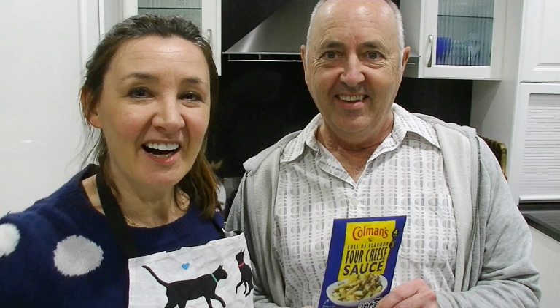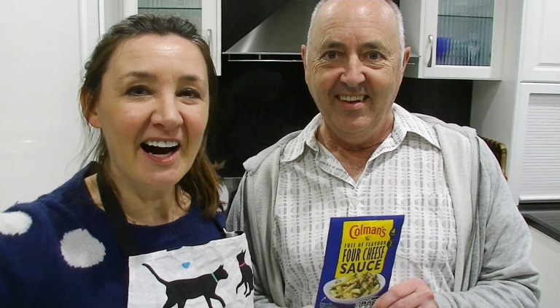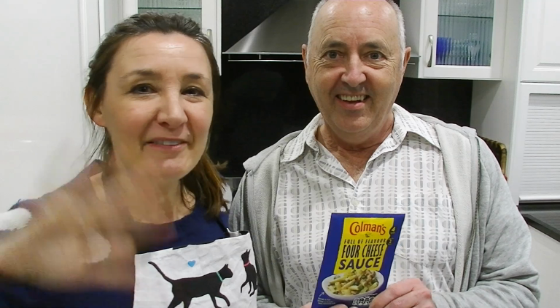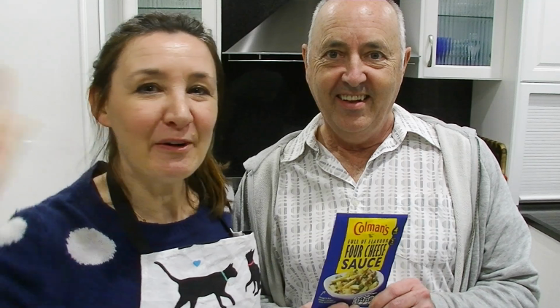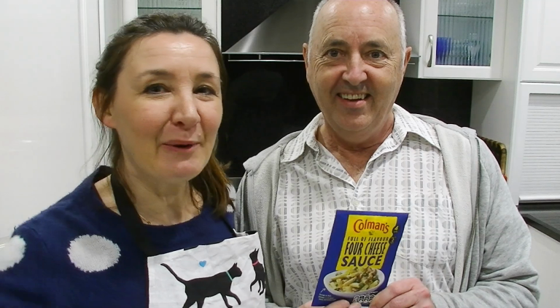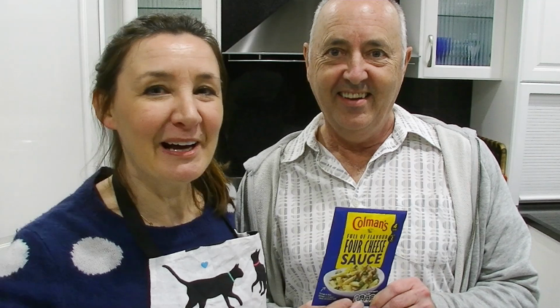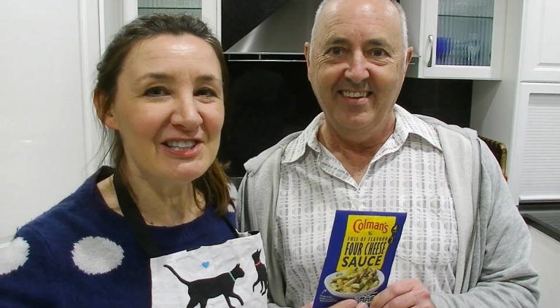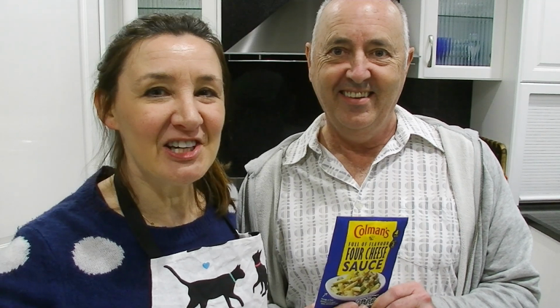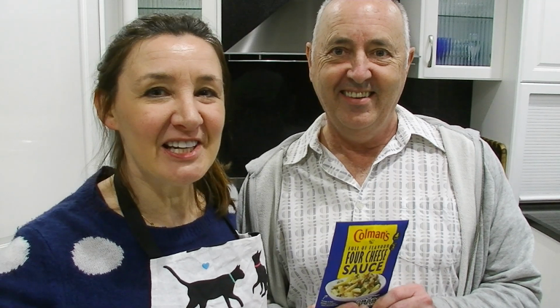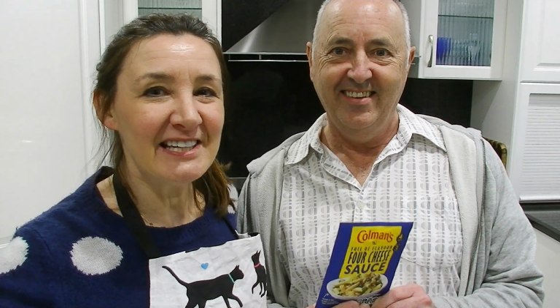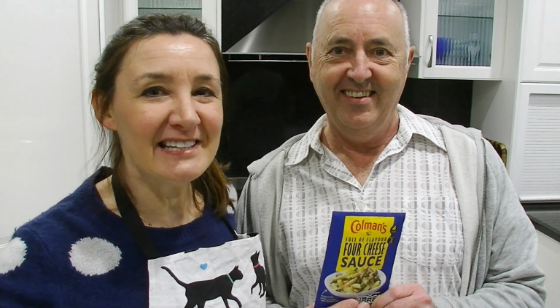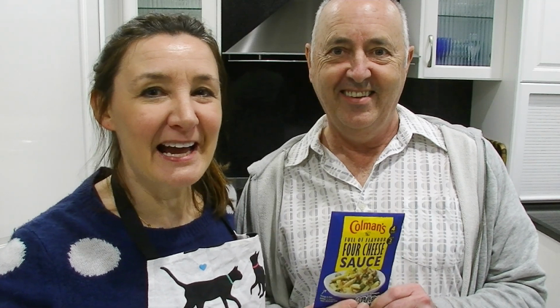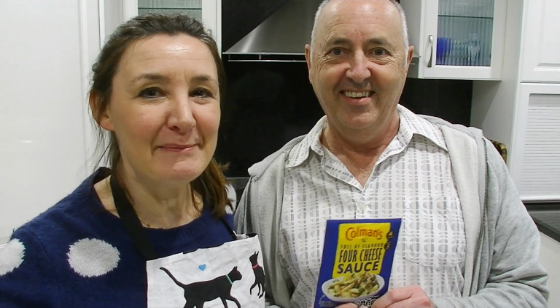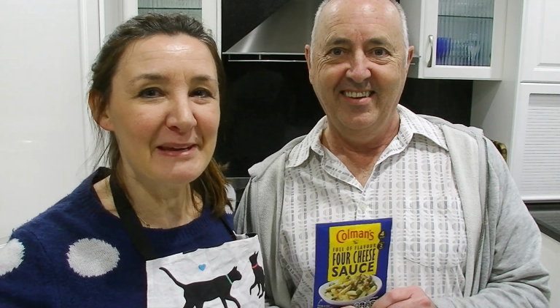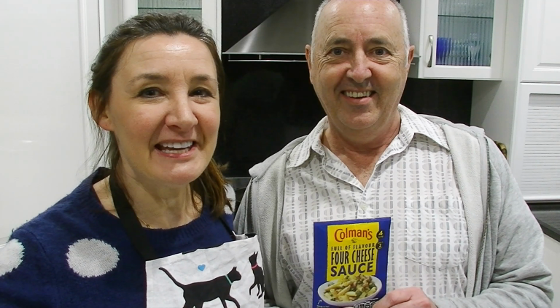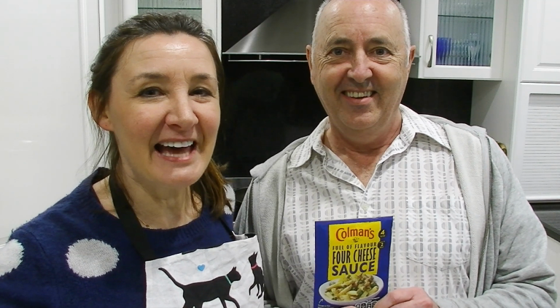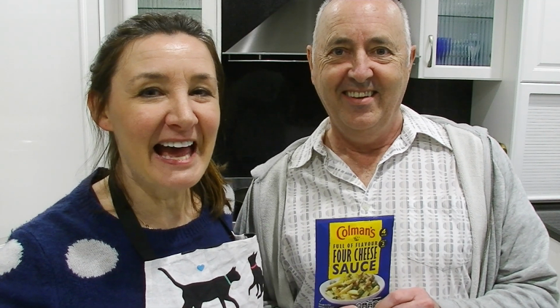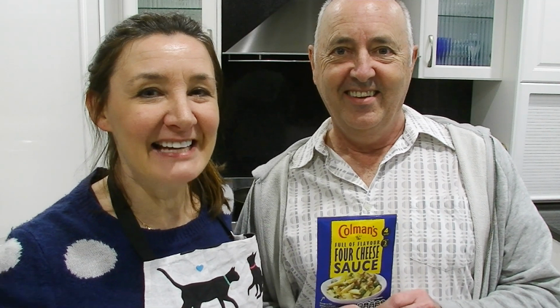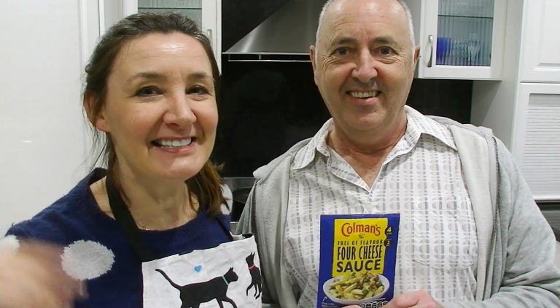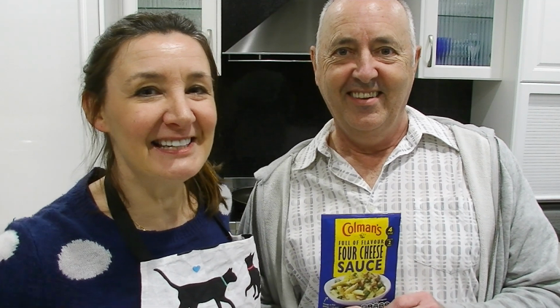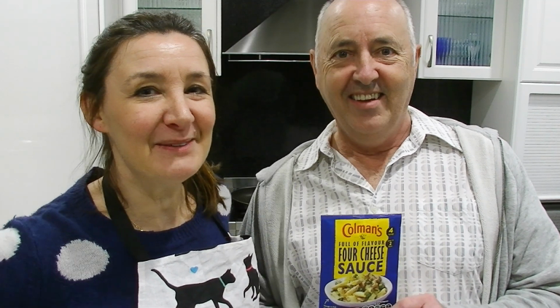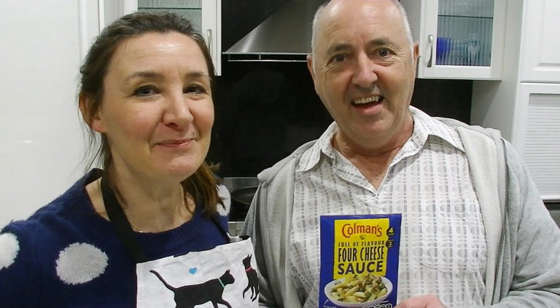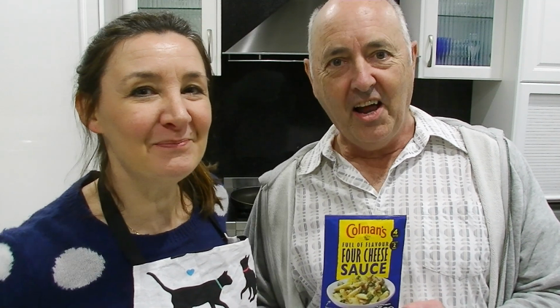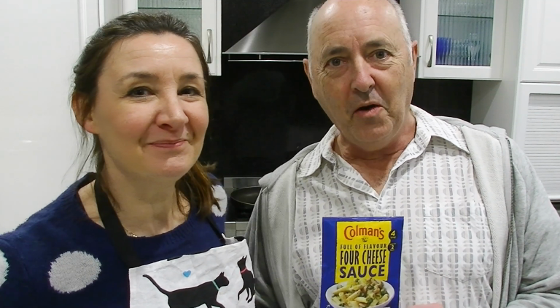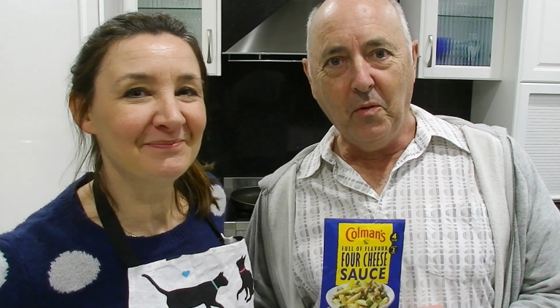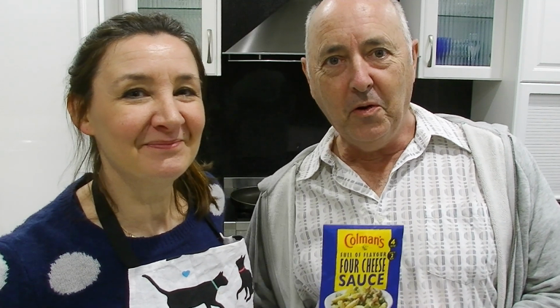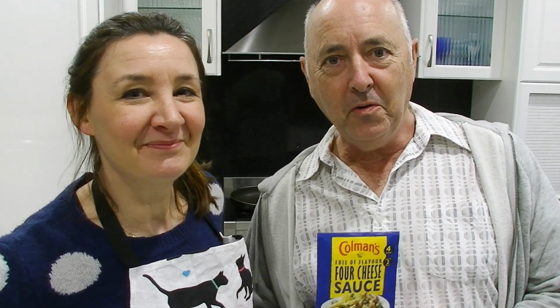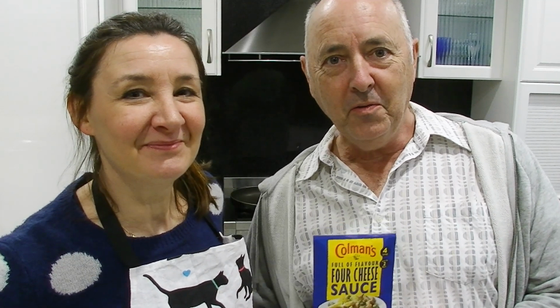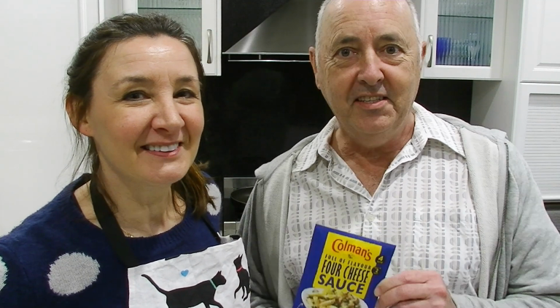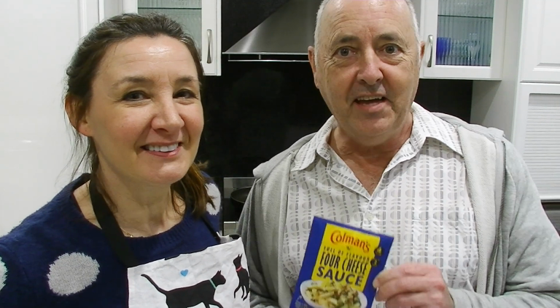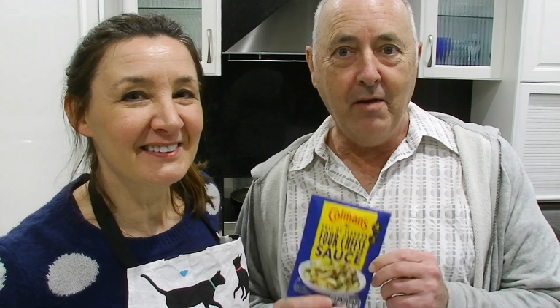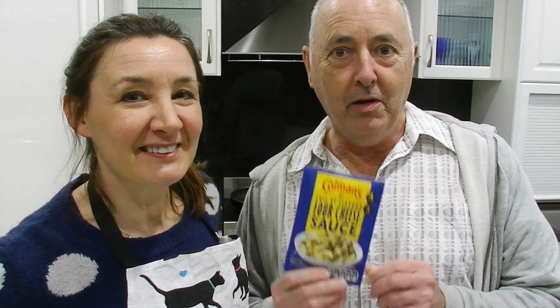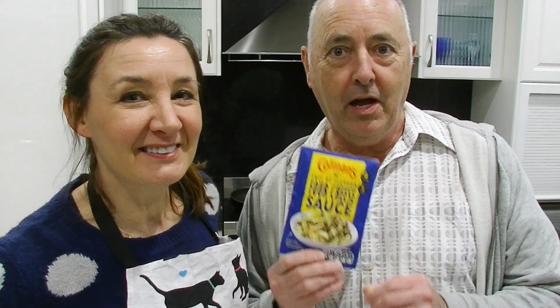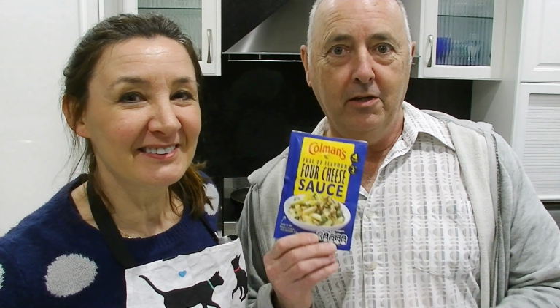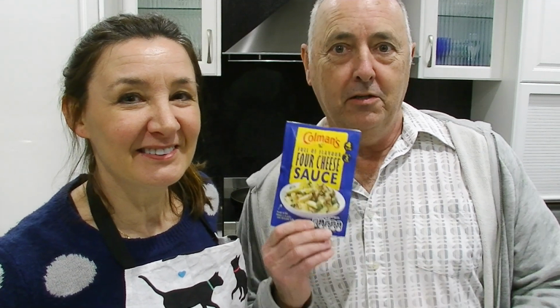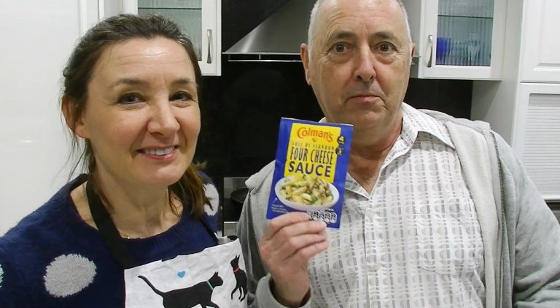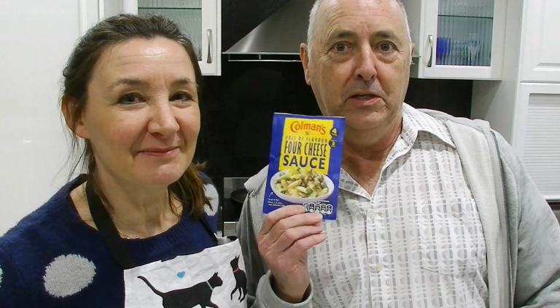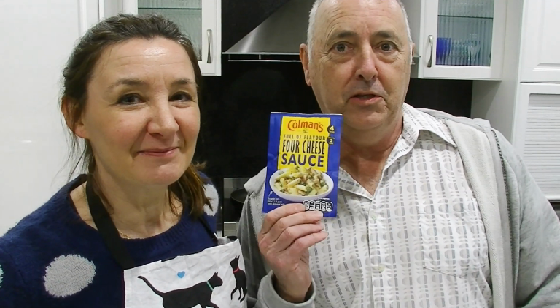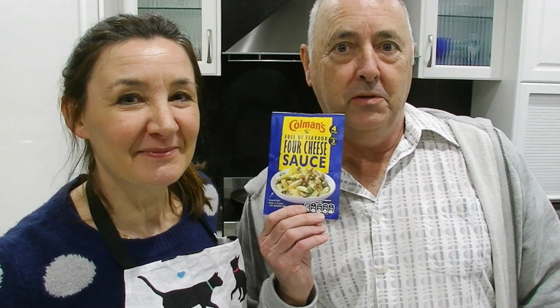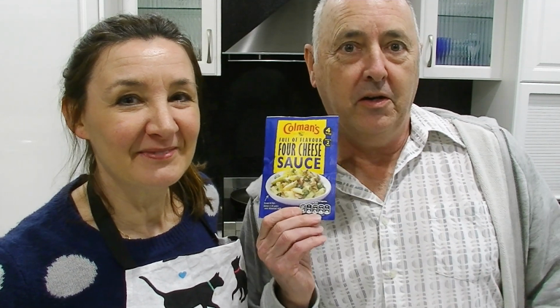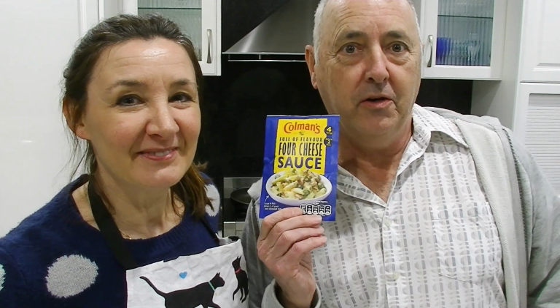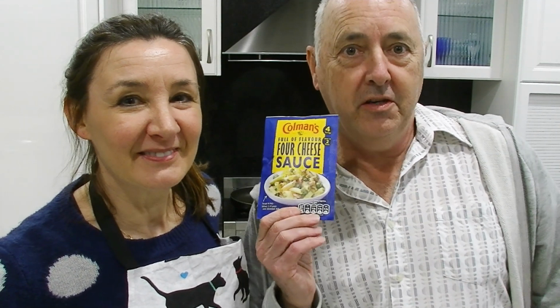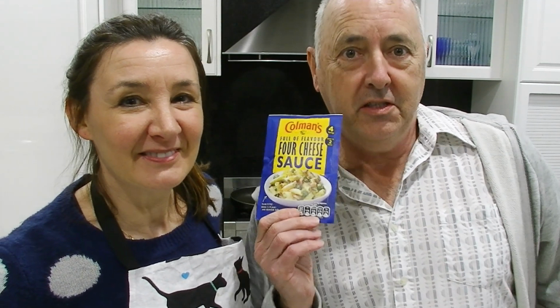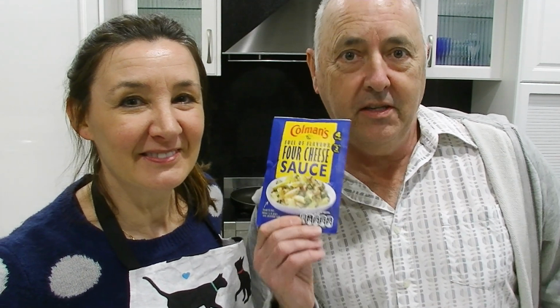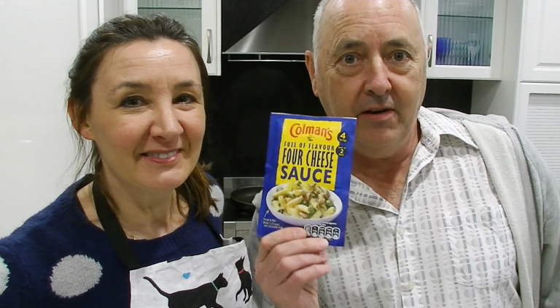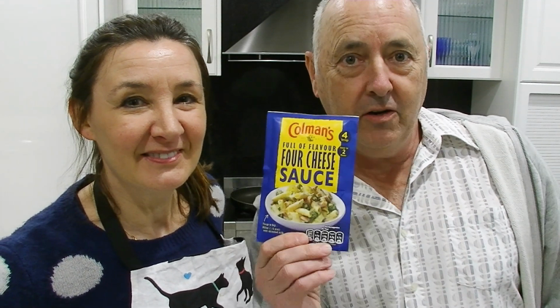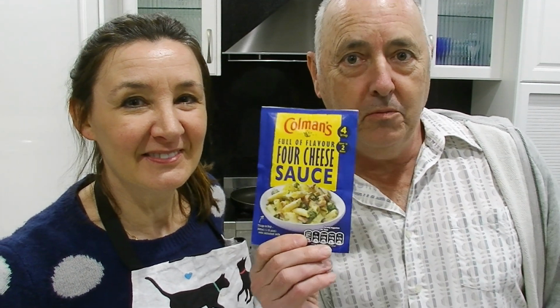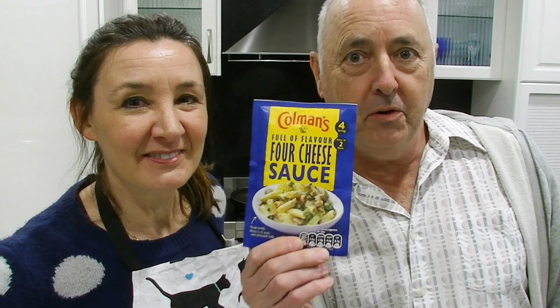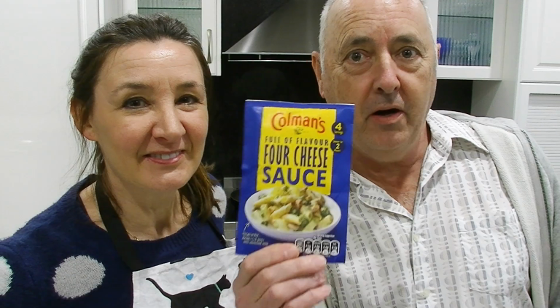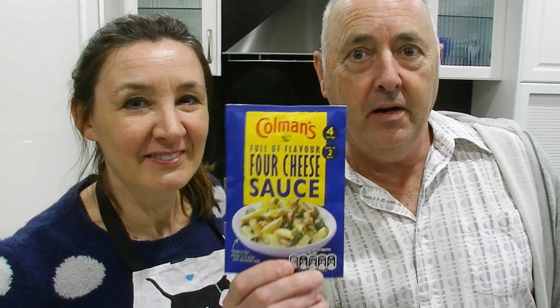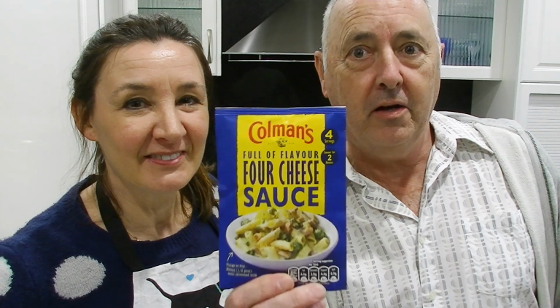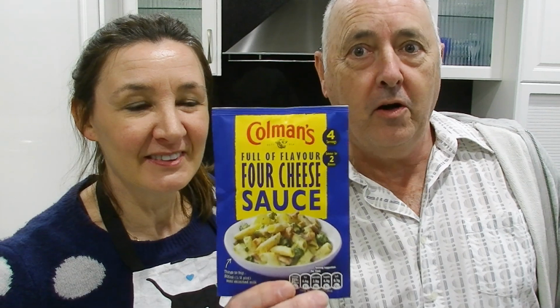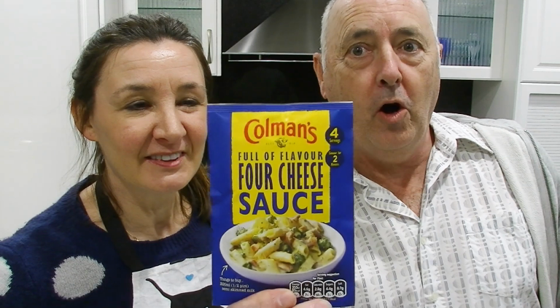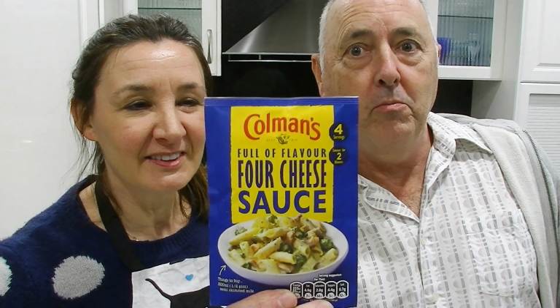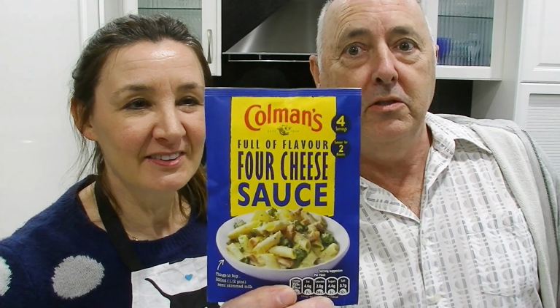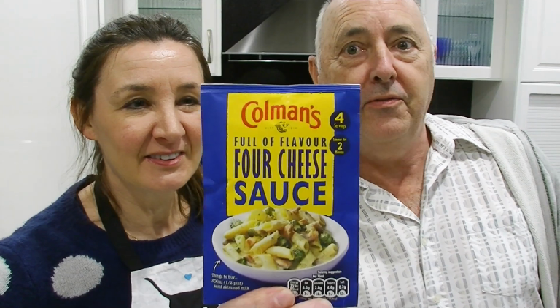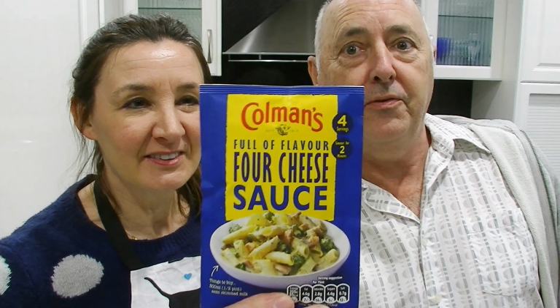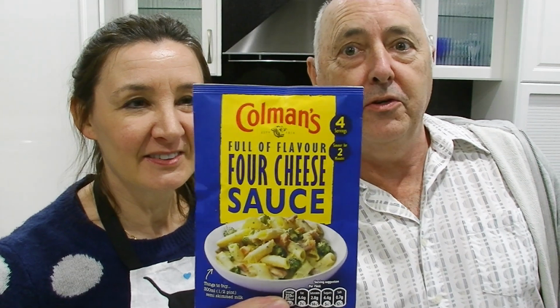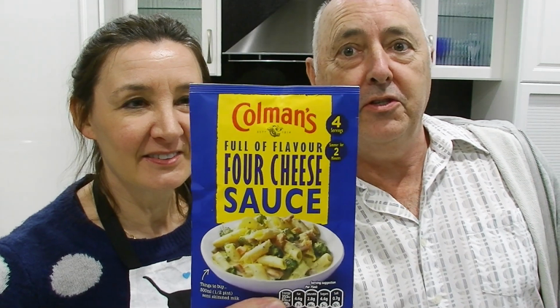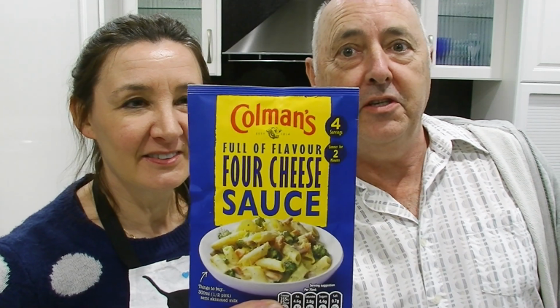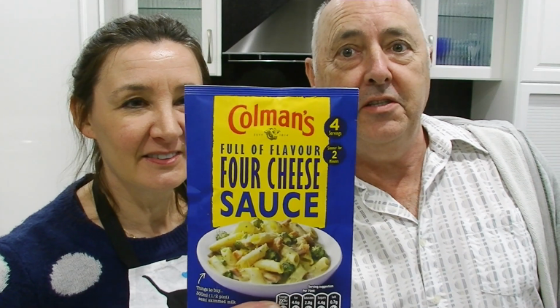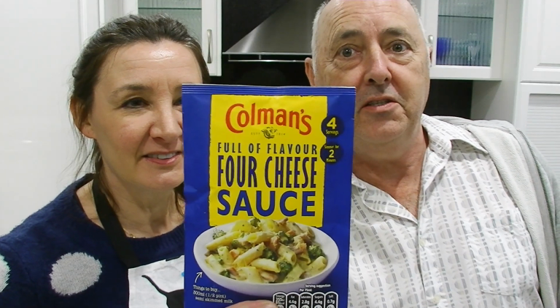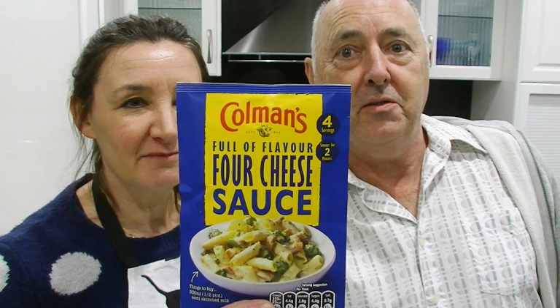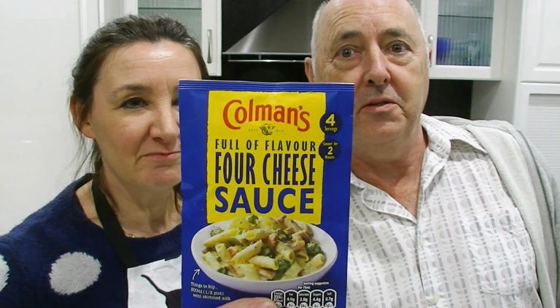Hi everyone, Cheeky Tam here and Tim. Hello all. Today we're going to be doing, courtesy of Uncle Brian, a Coleman's four cheese sauce.